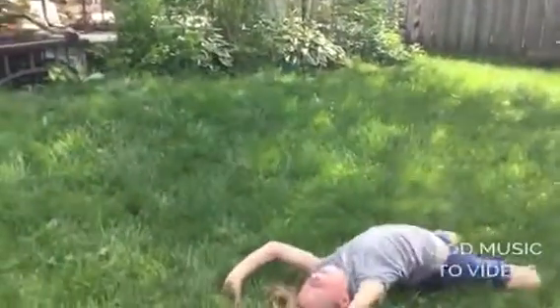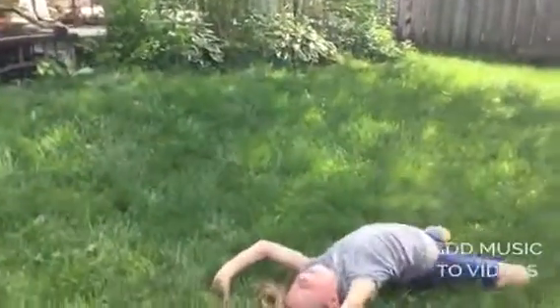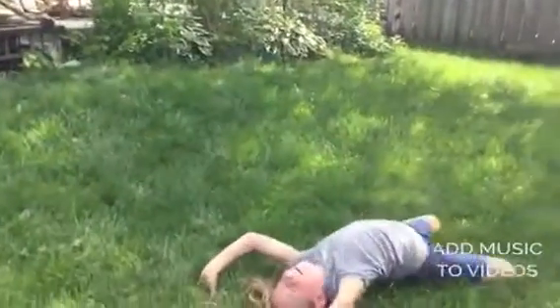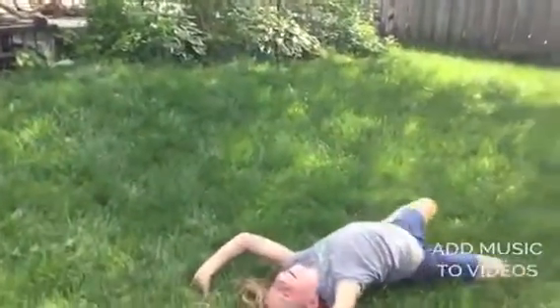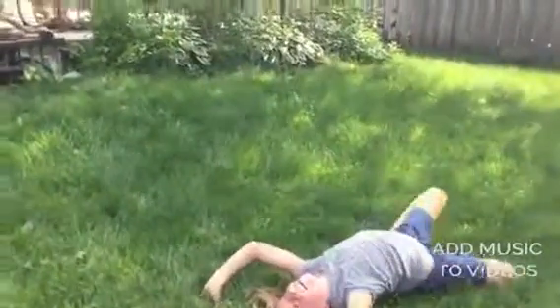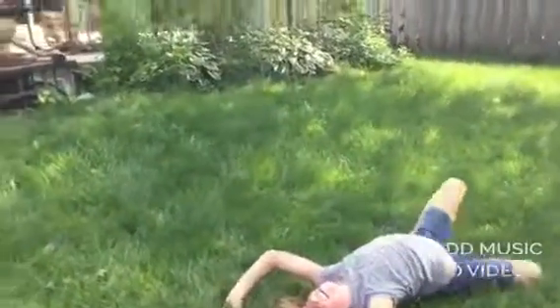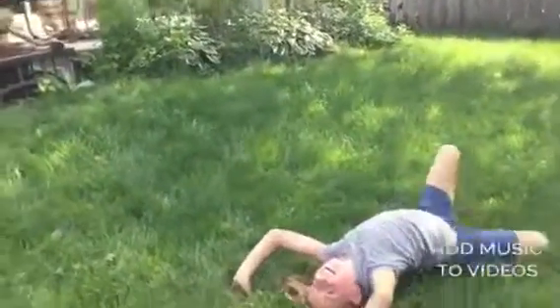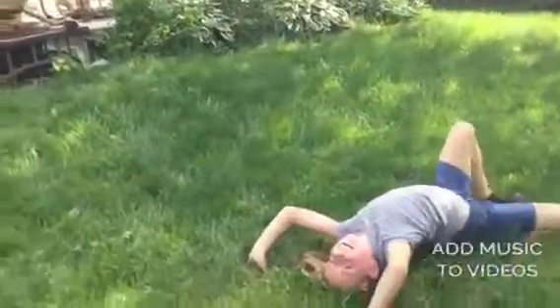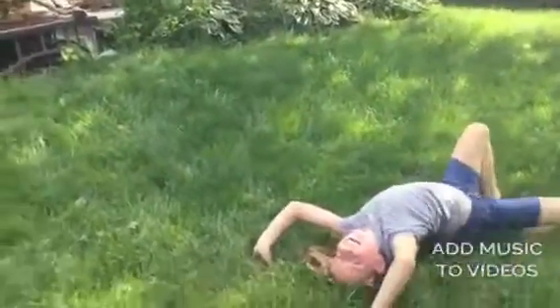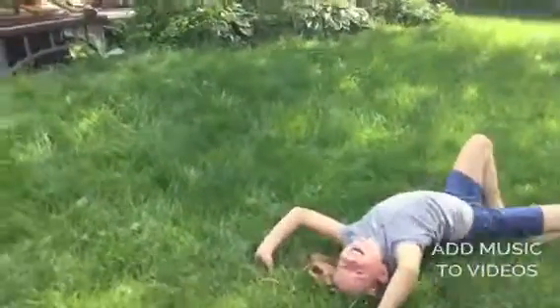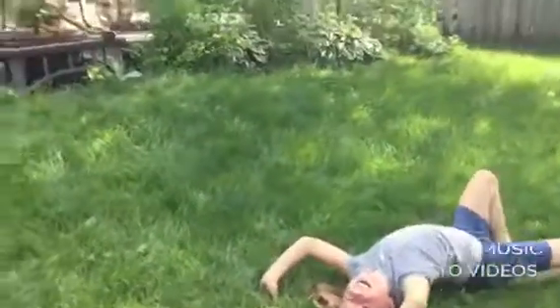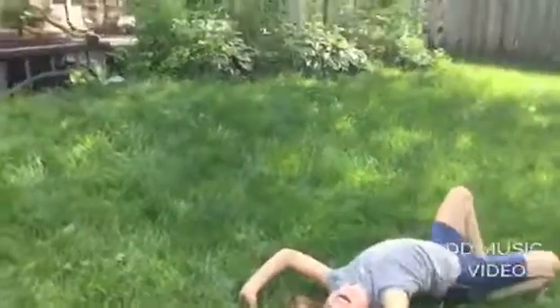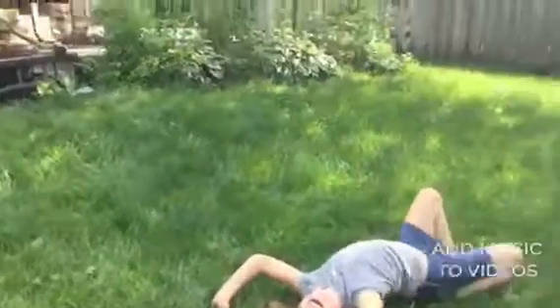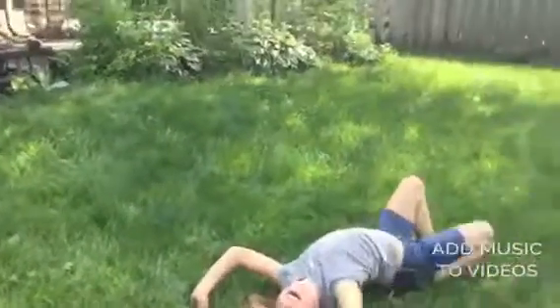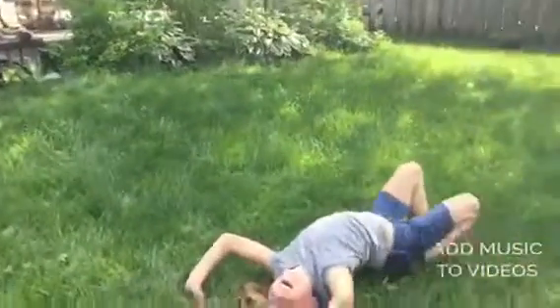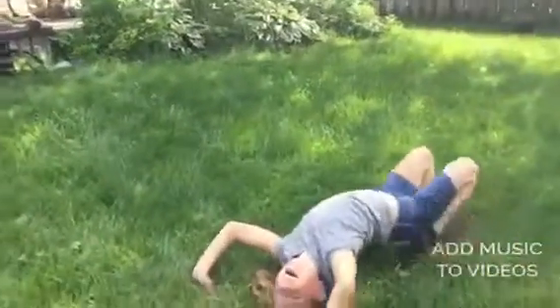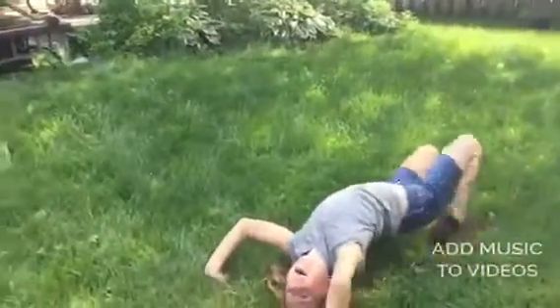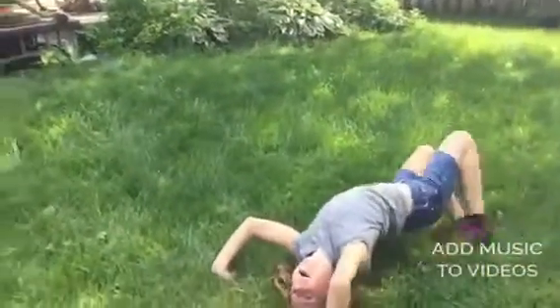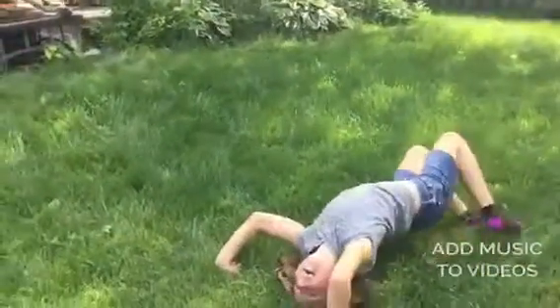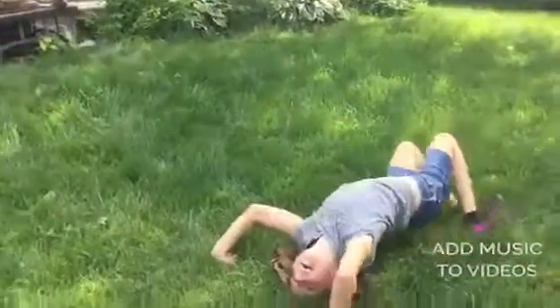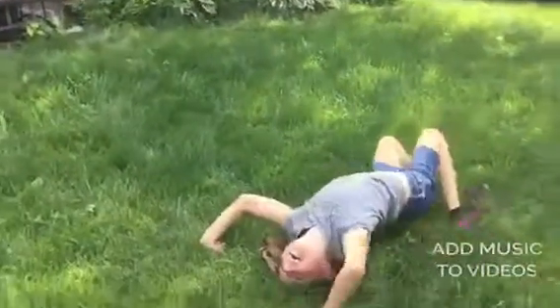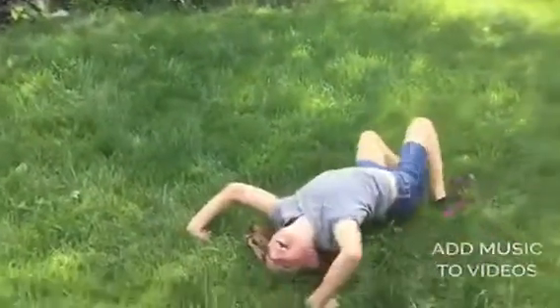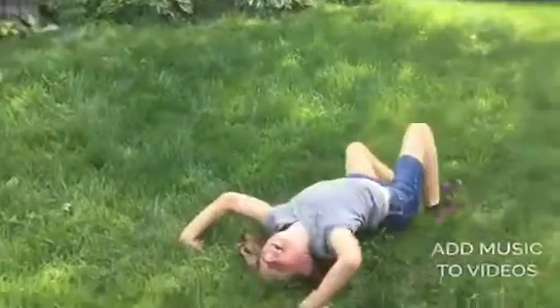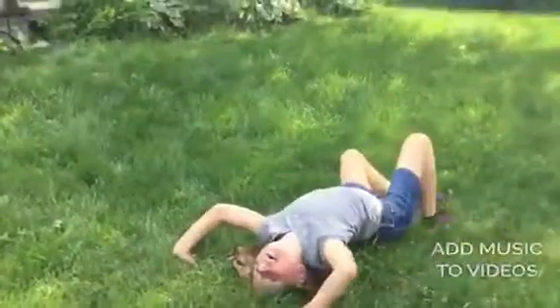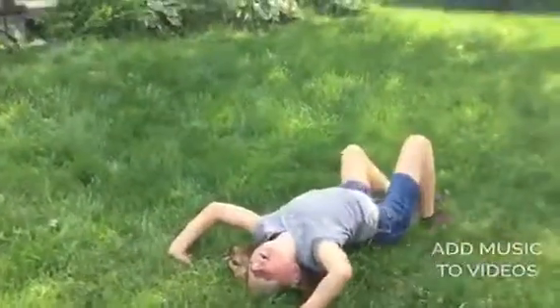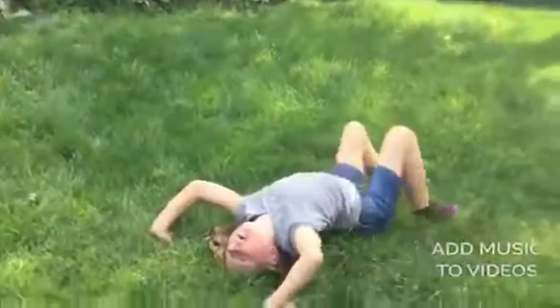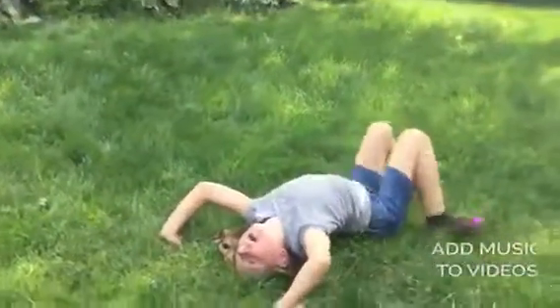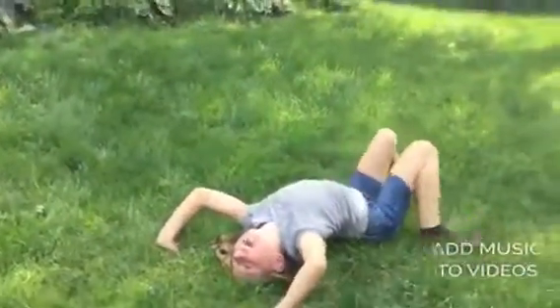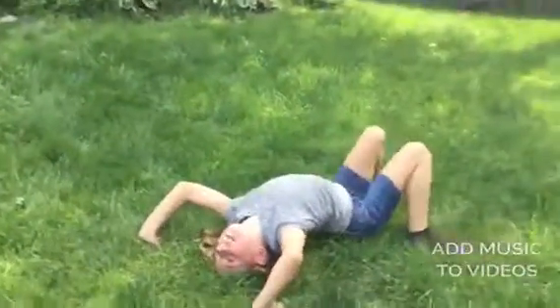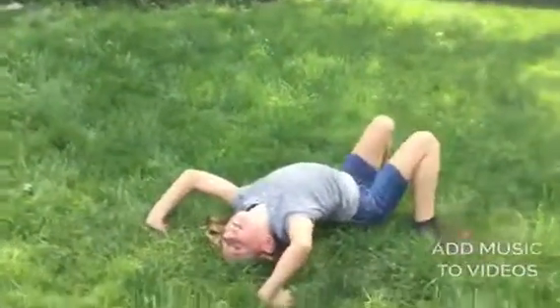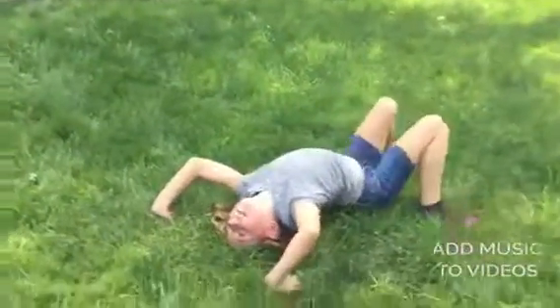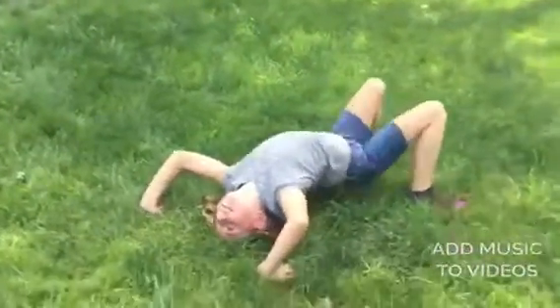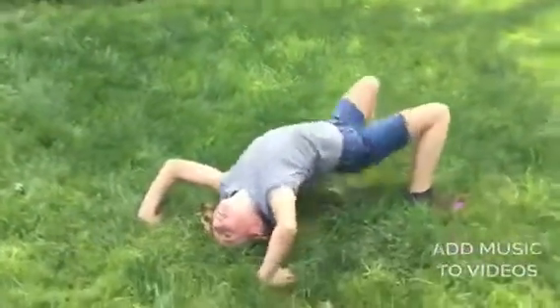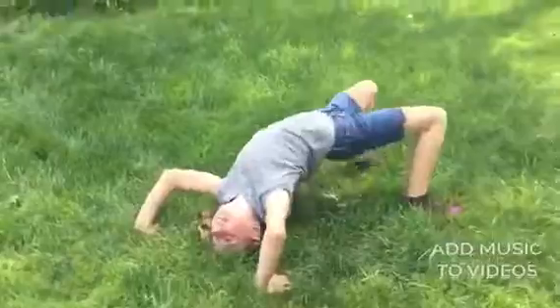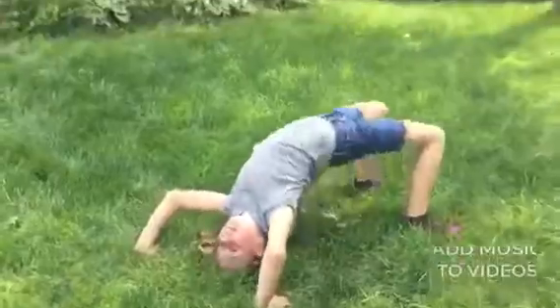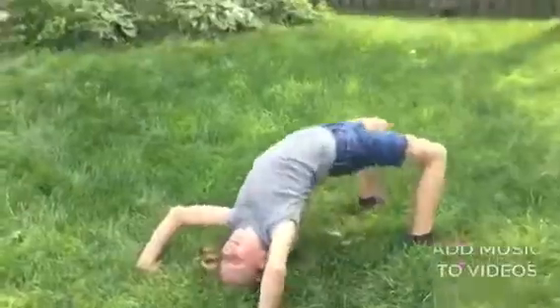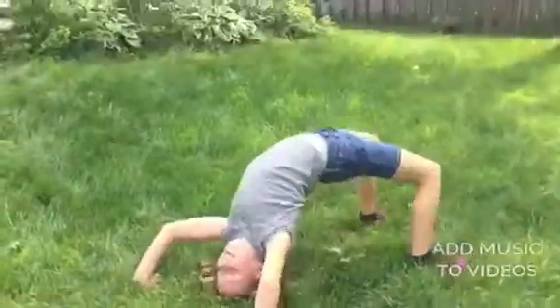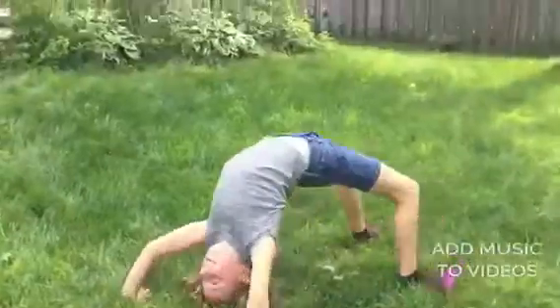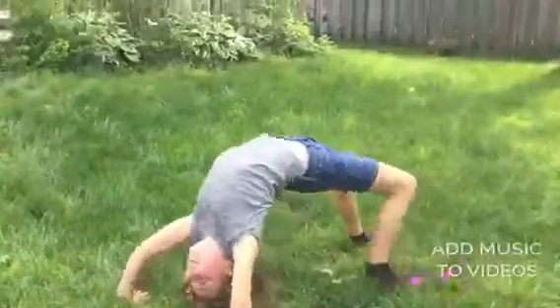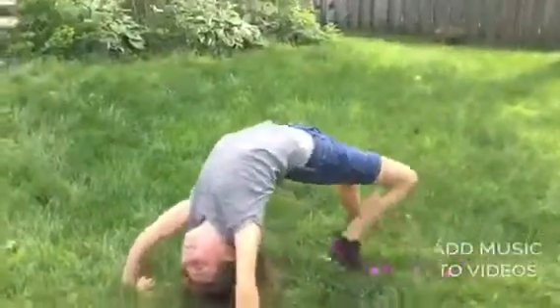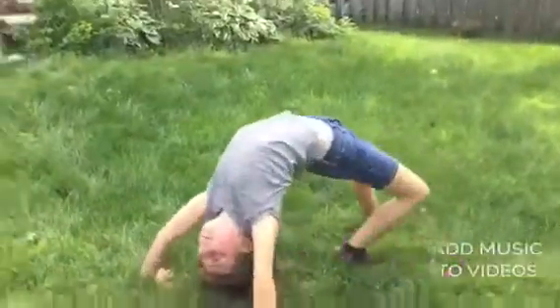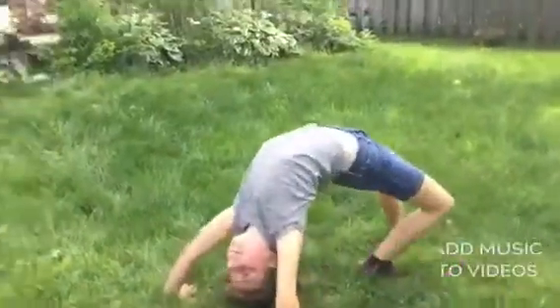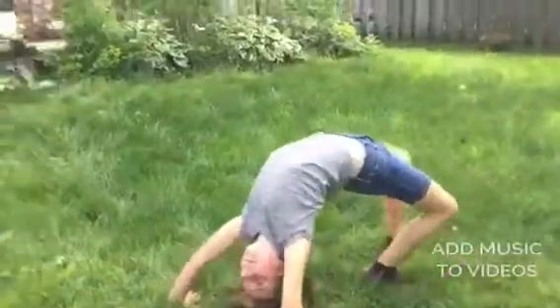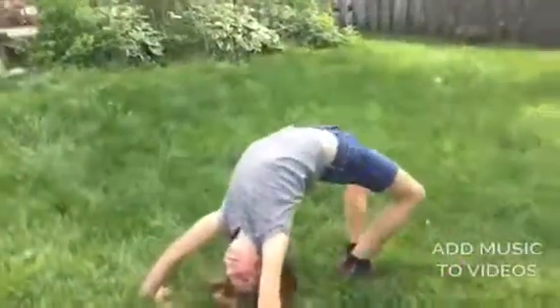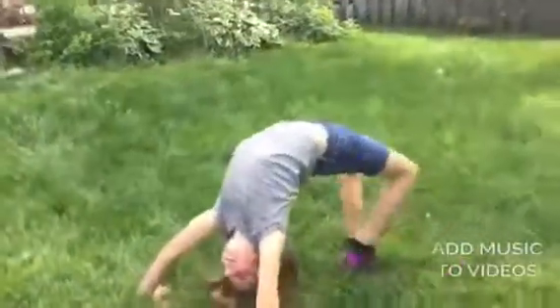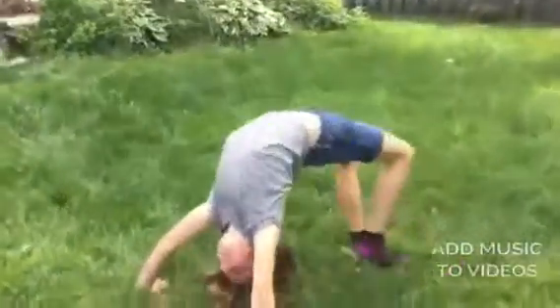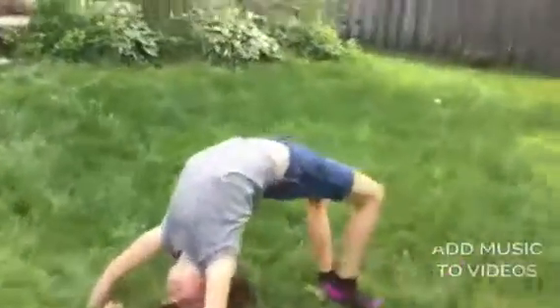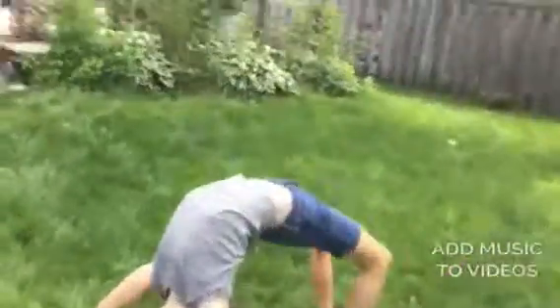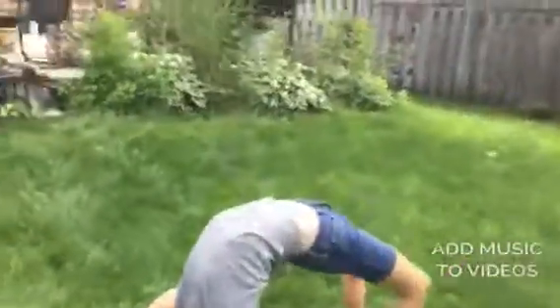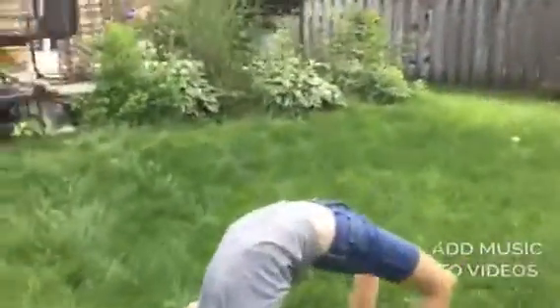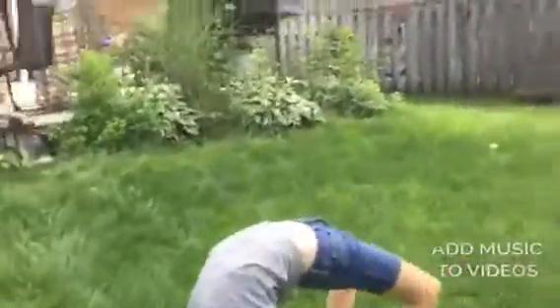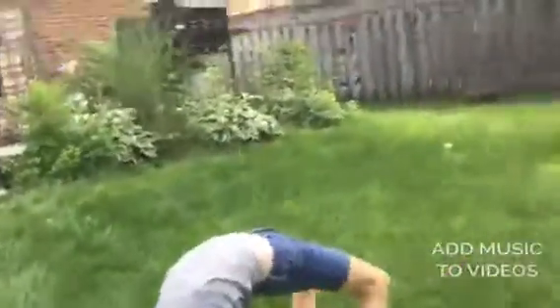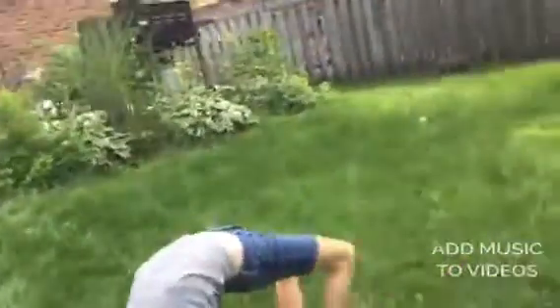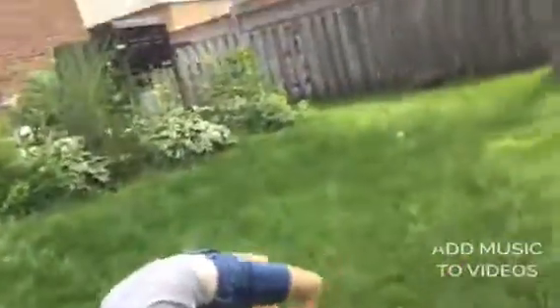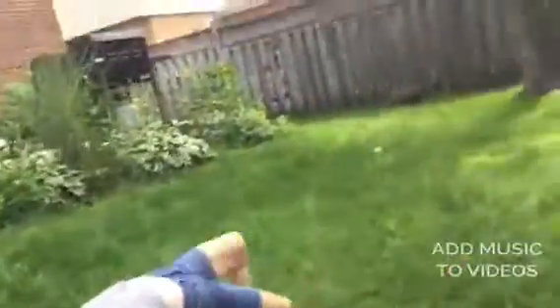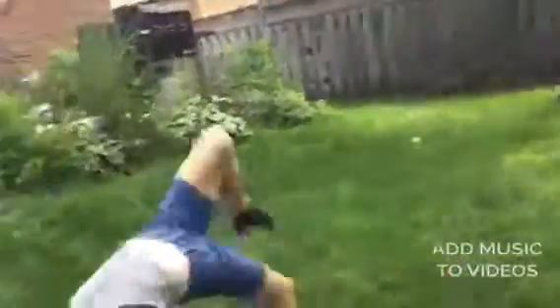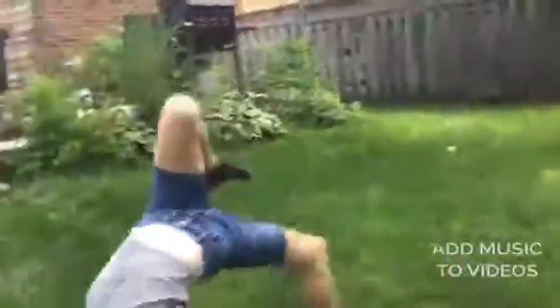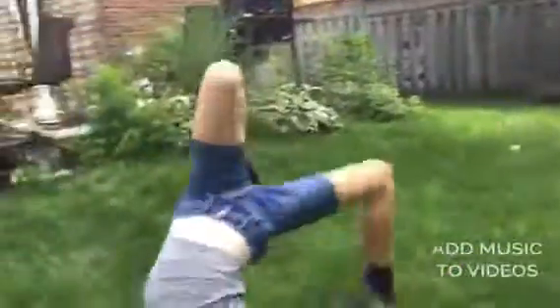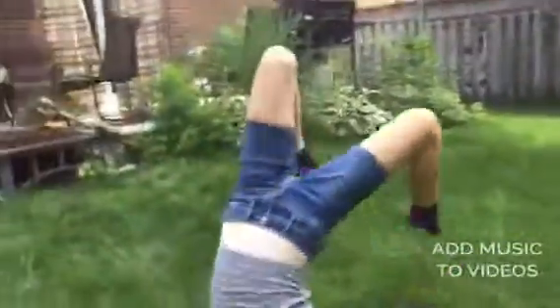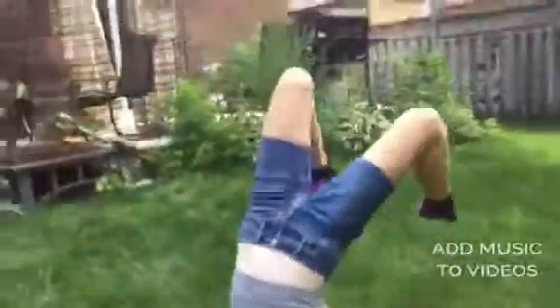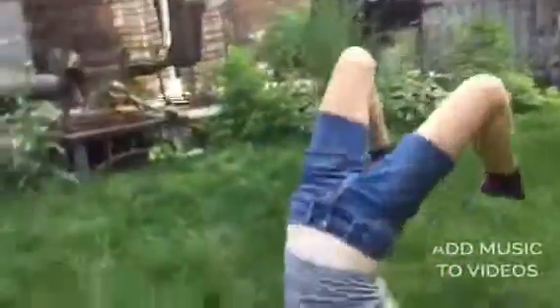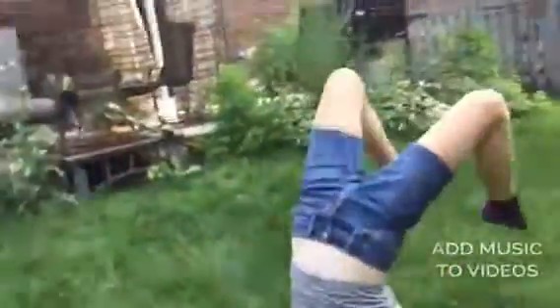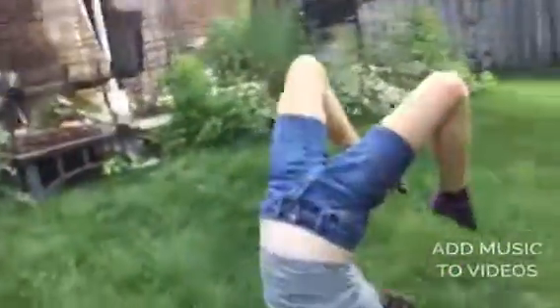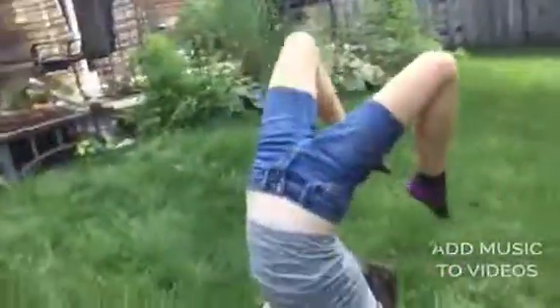Oh my god, like I can't even do what she's doing right now. I can't even get halfway. I'm in the power — this is the artistic.